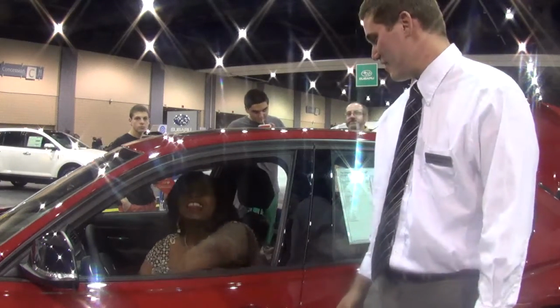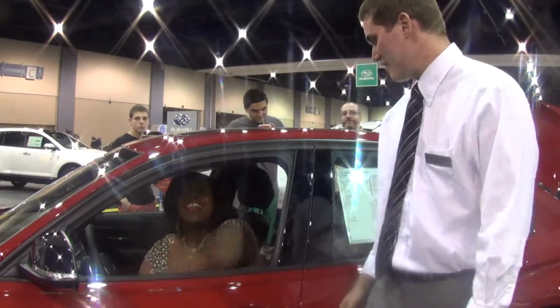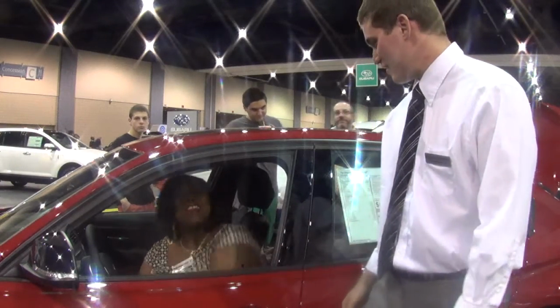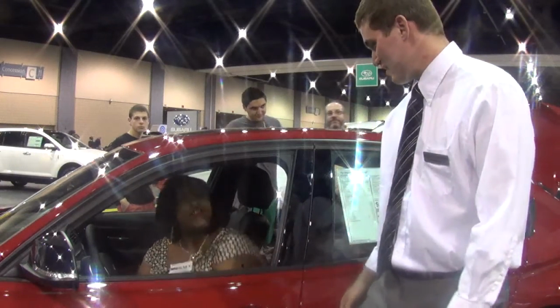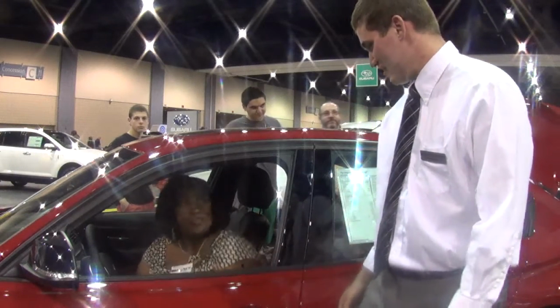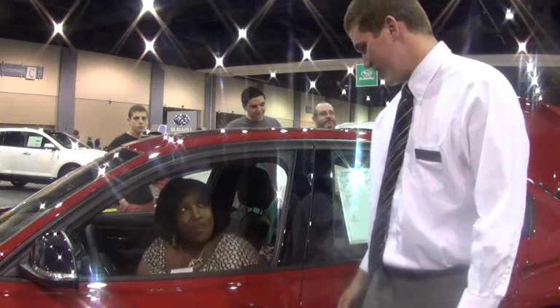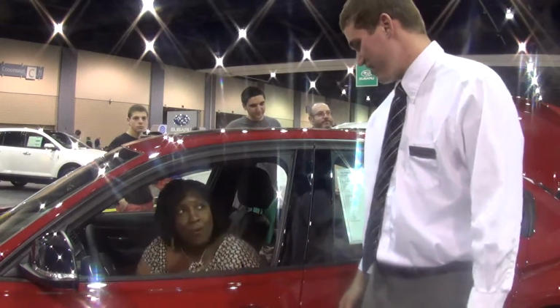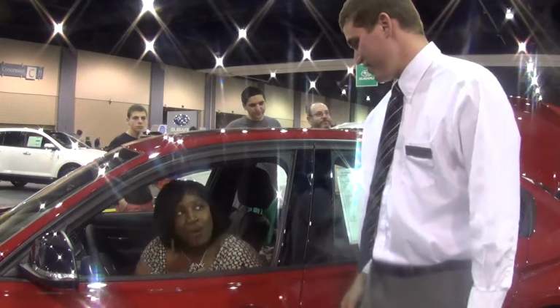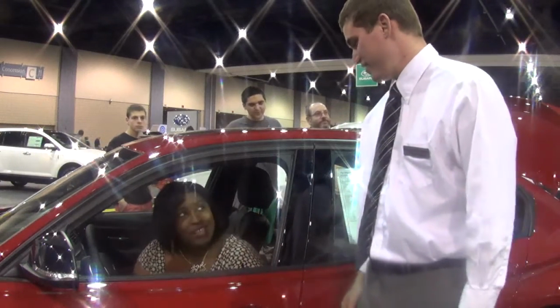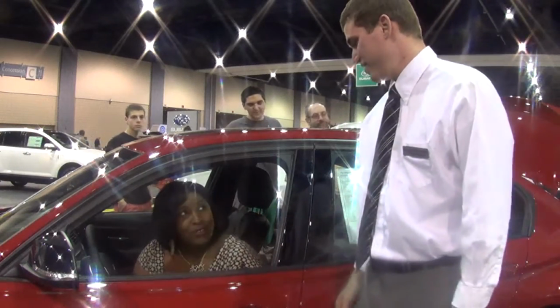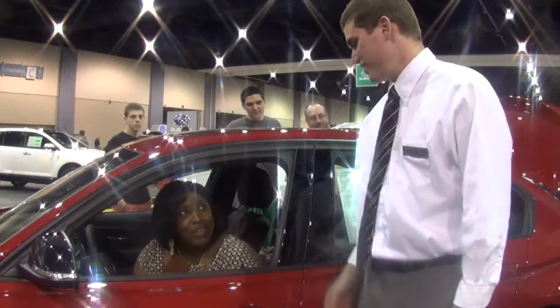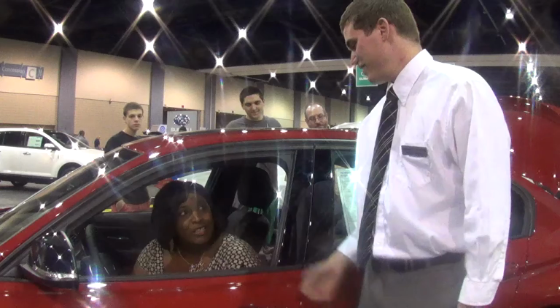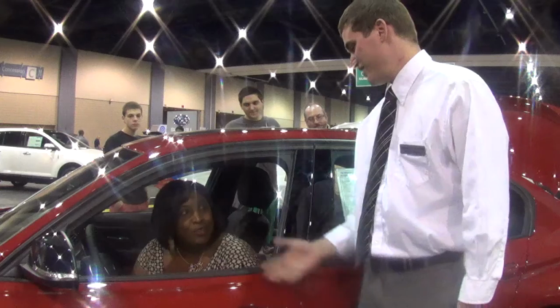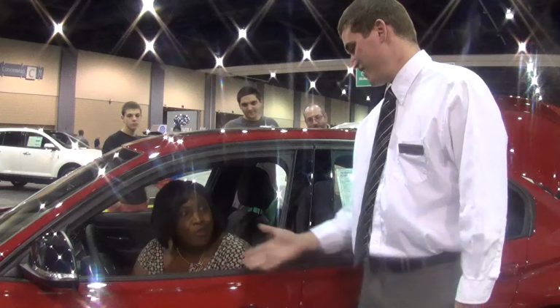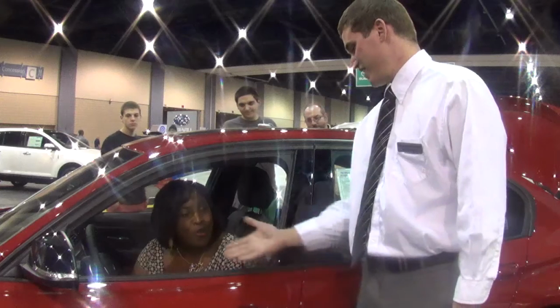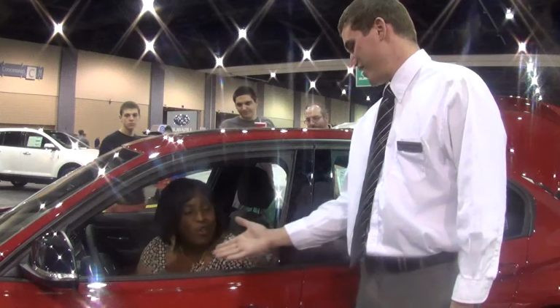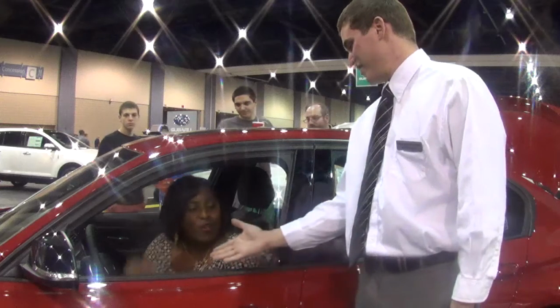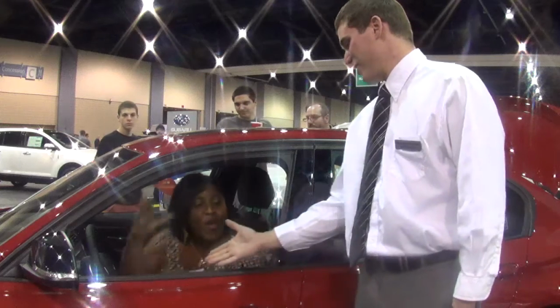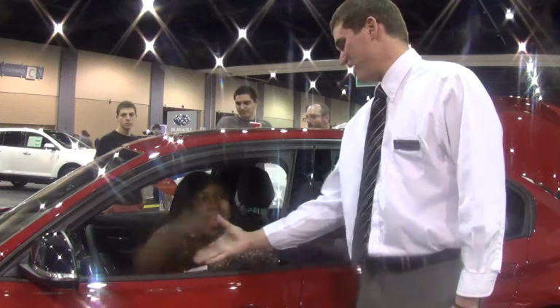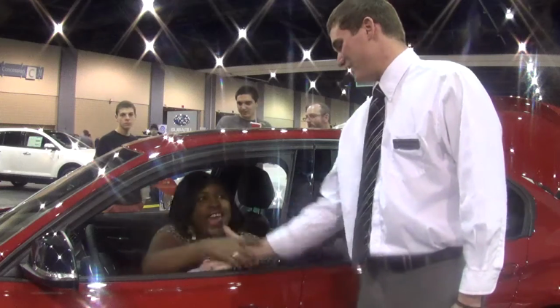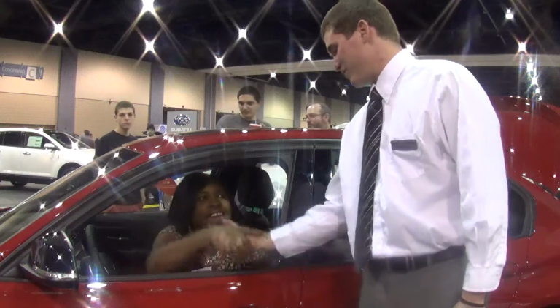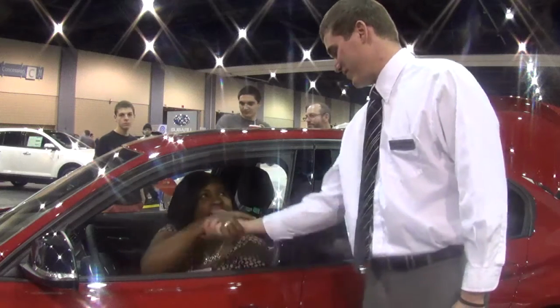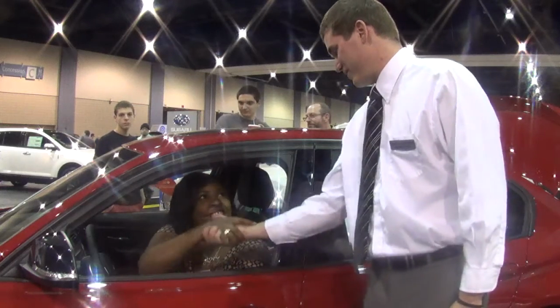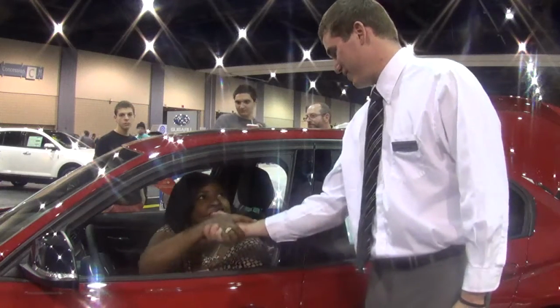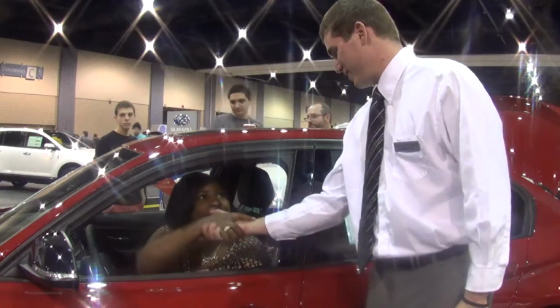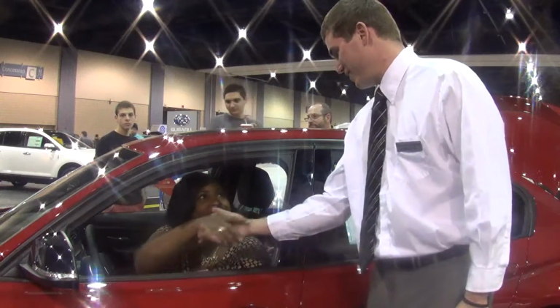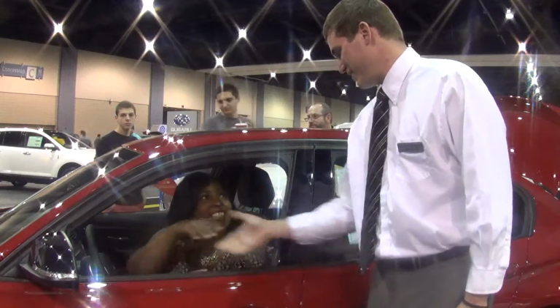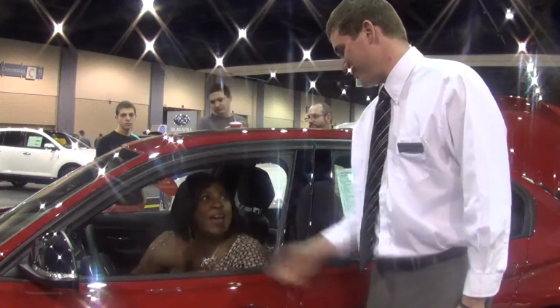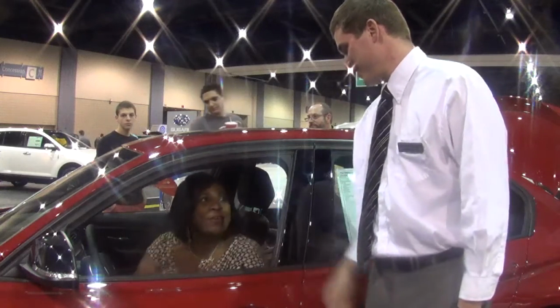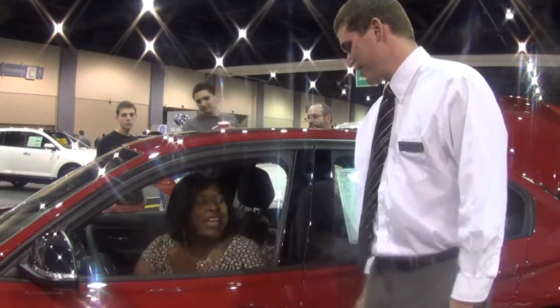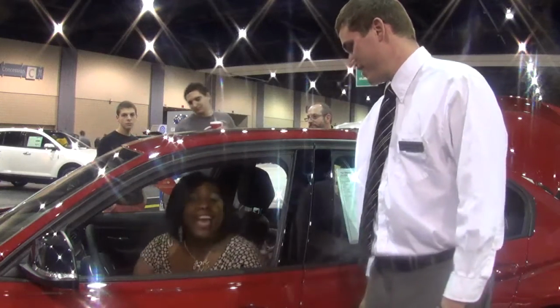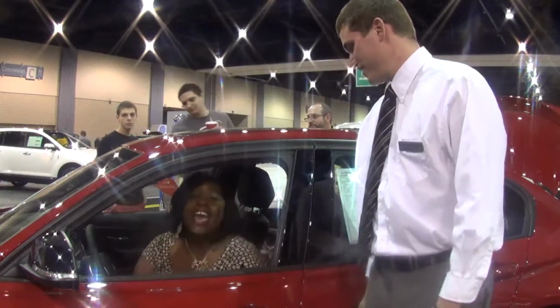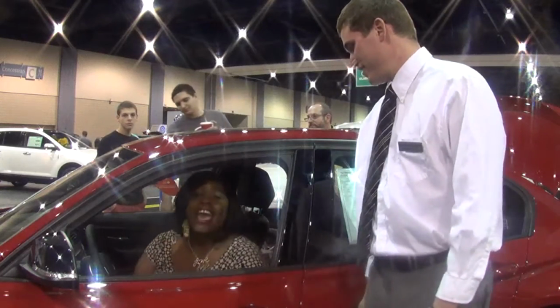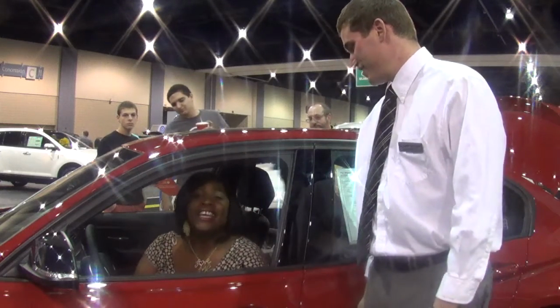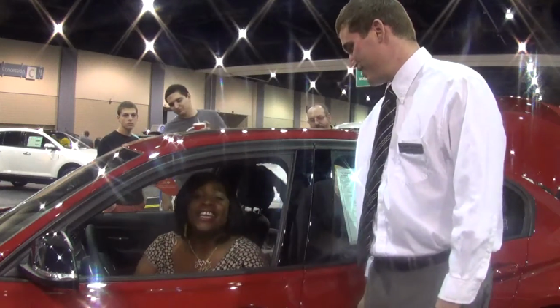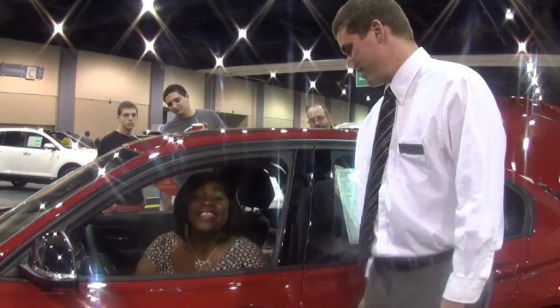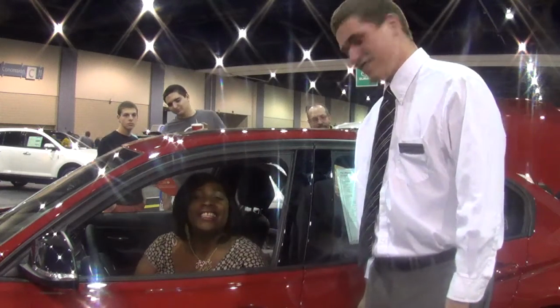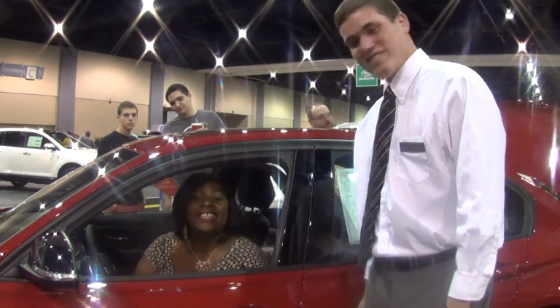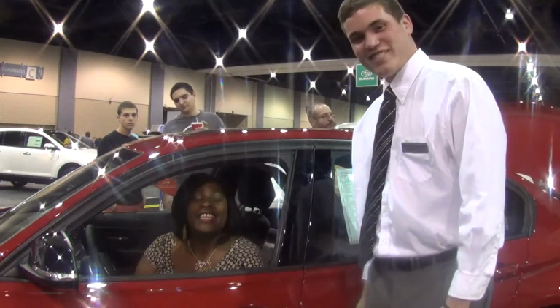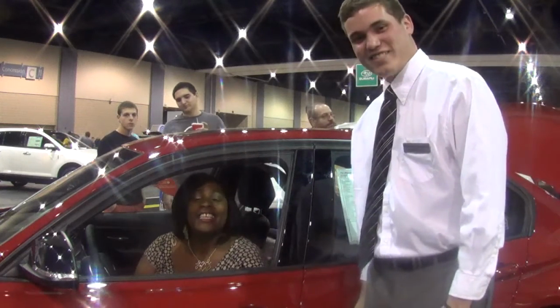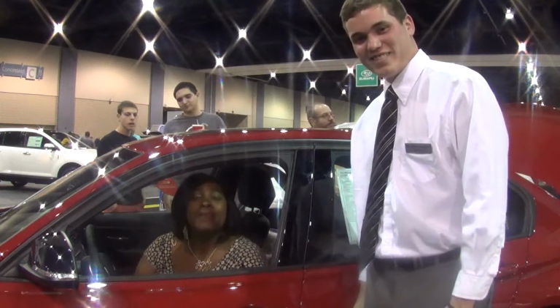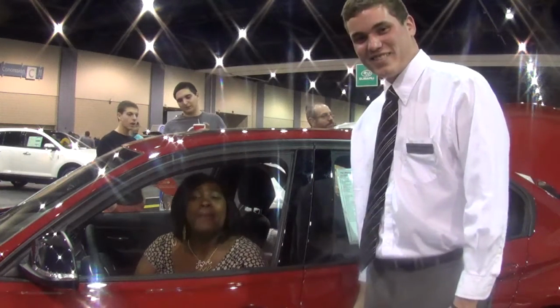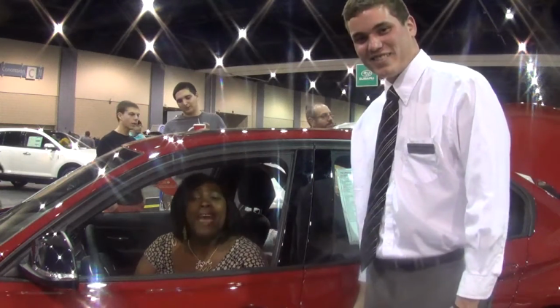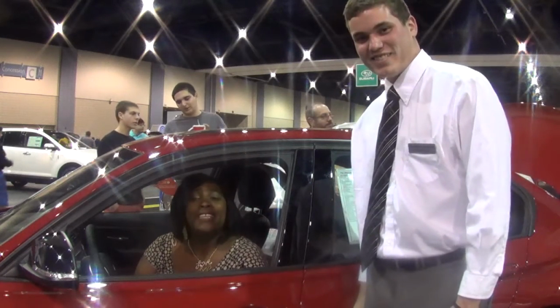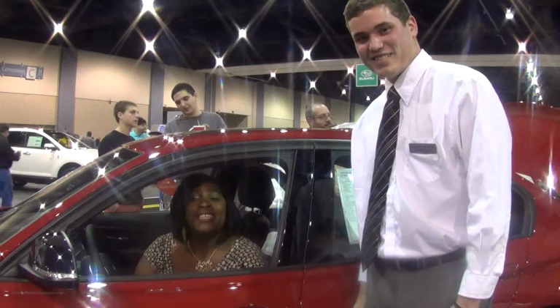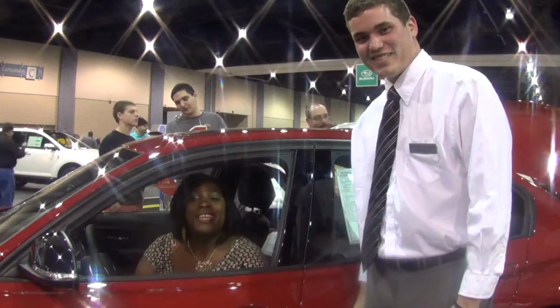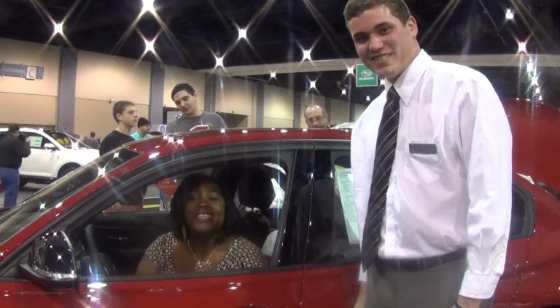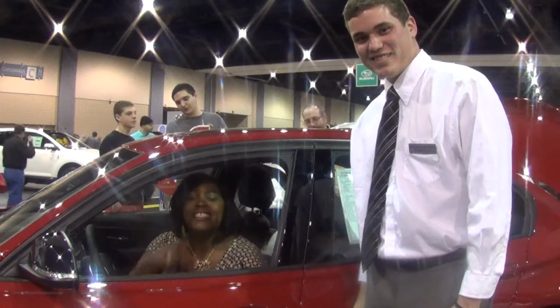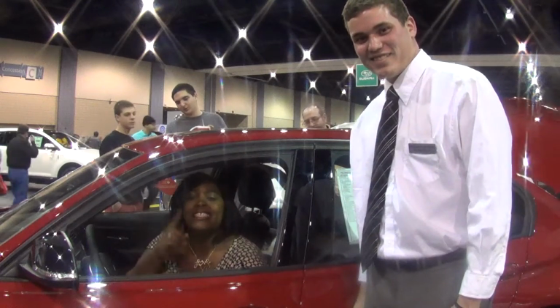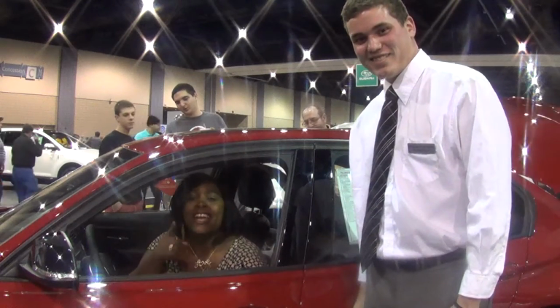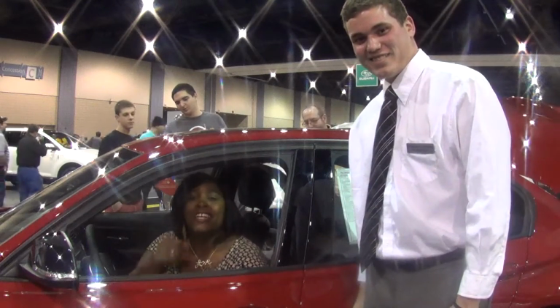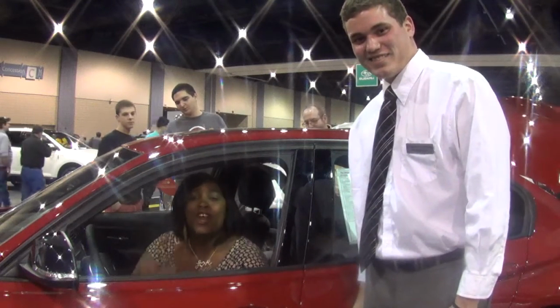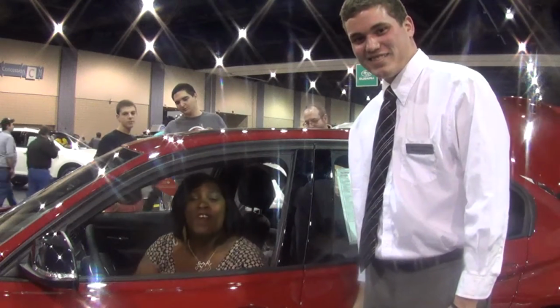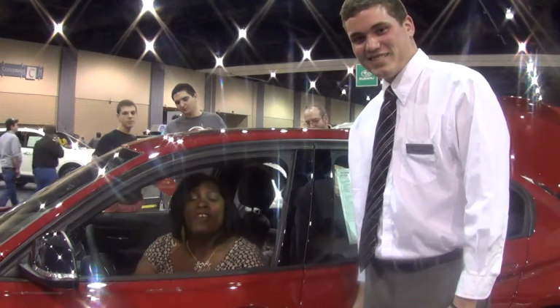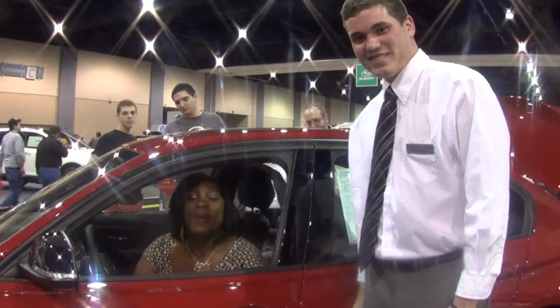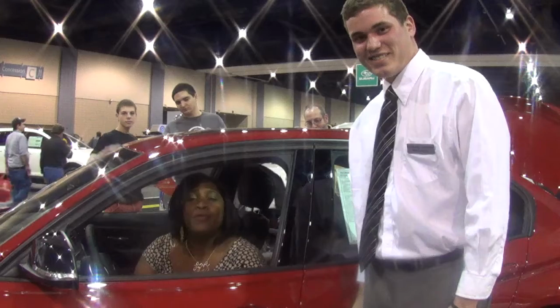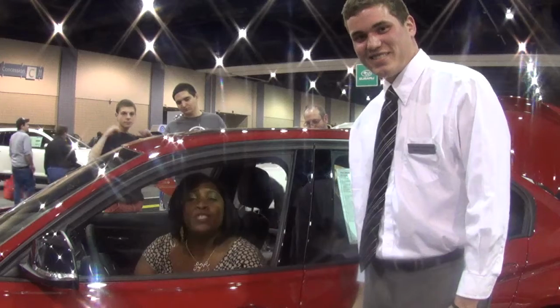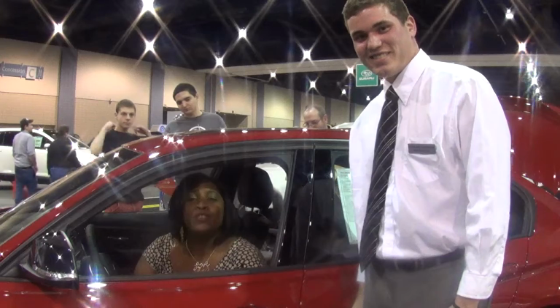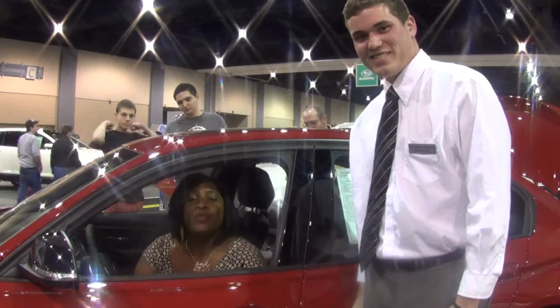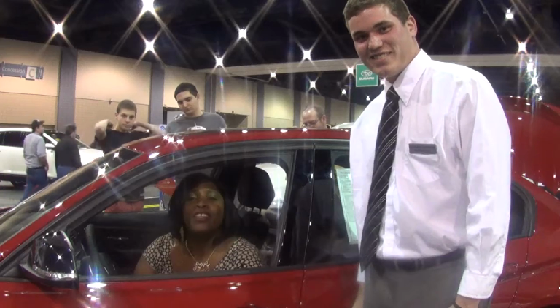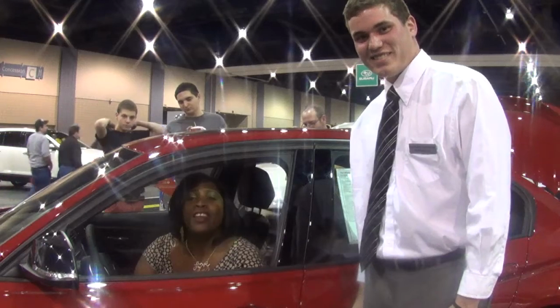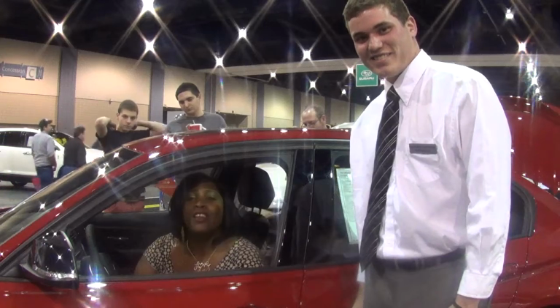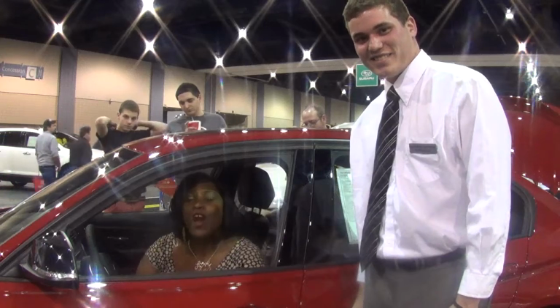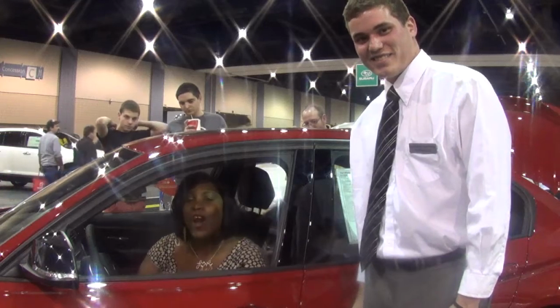Thank you so much for that tutorial. Anytime, Zach. Again, this is Maxine signing off, coming to you with another car. Bye-bye.